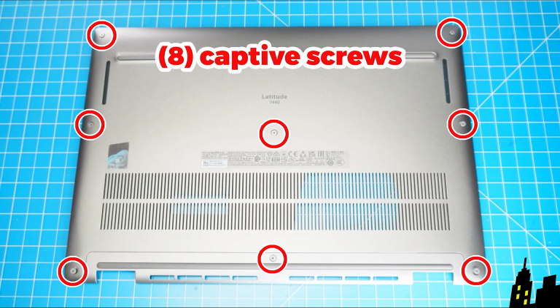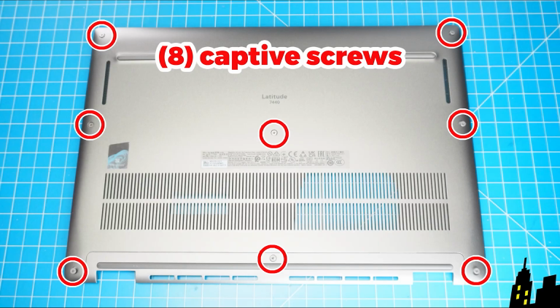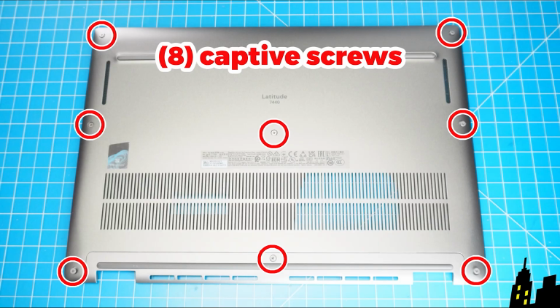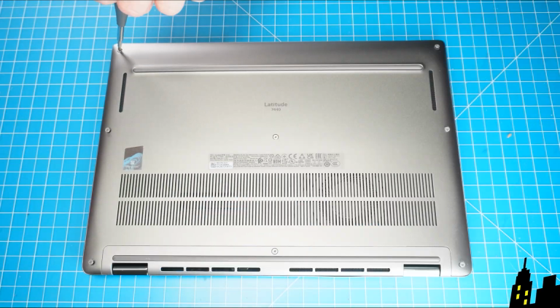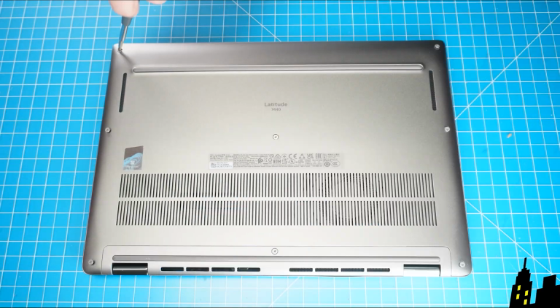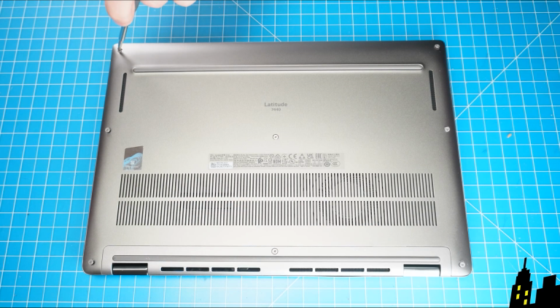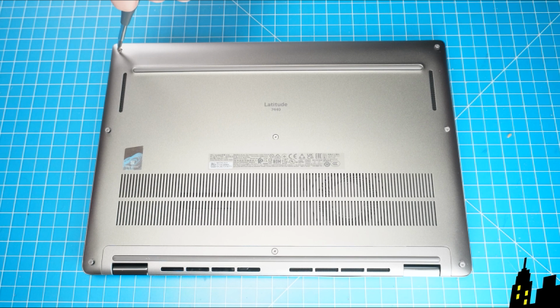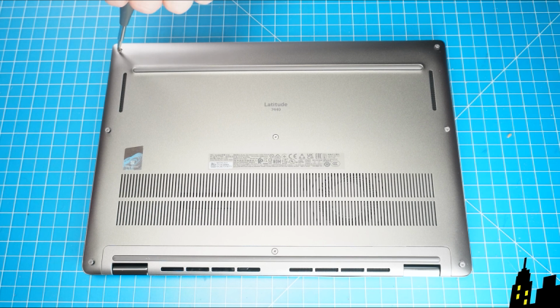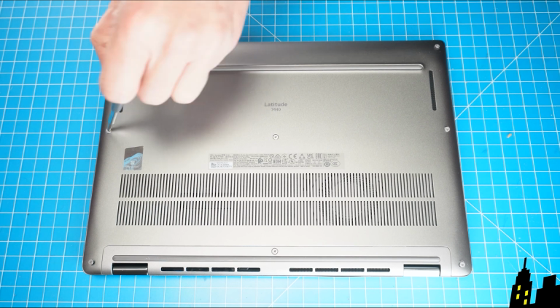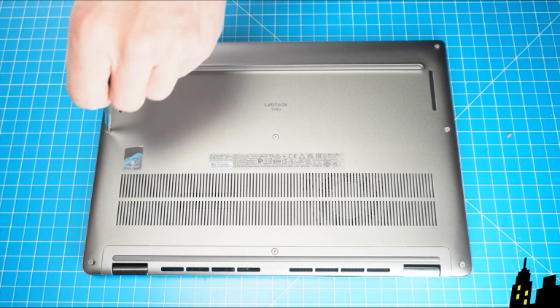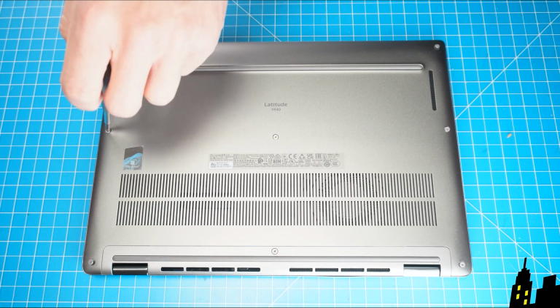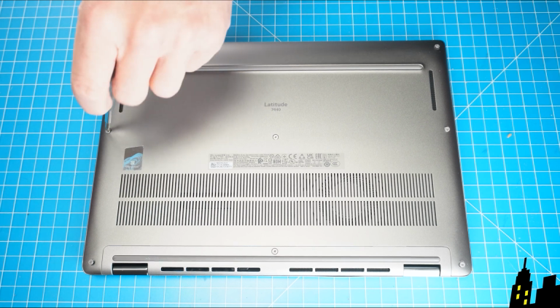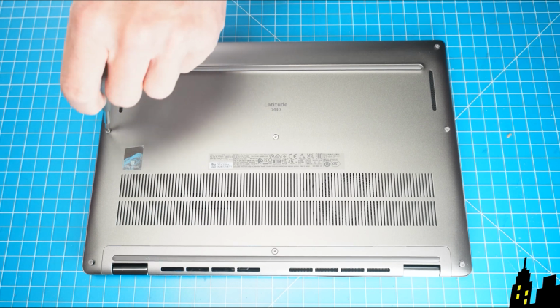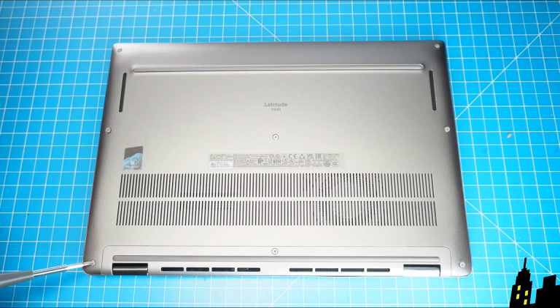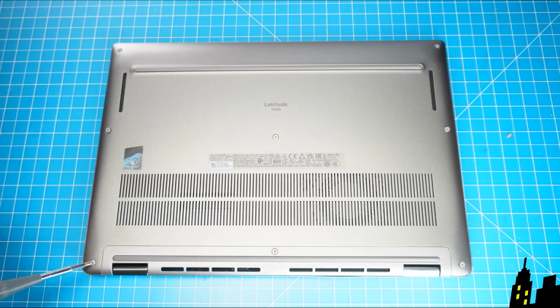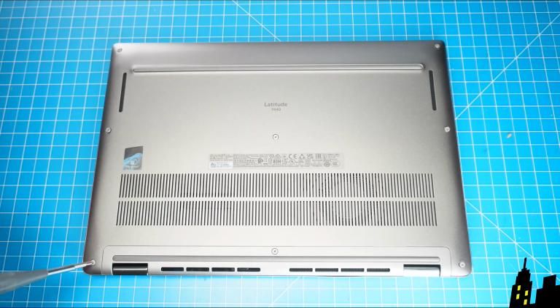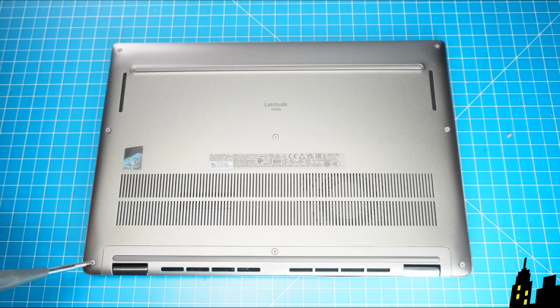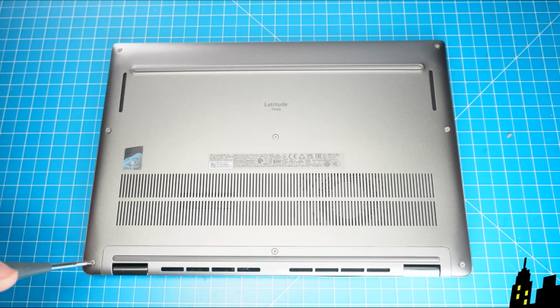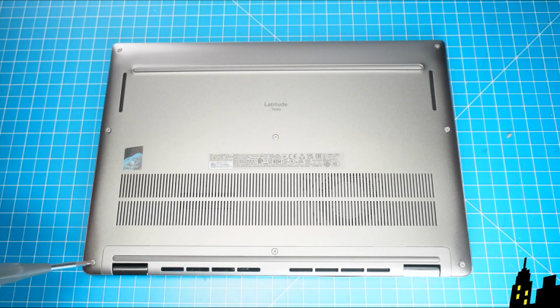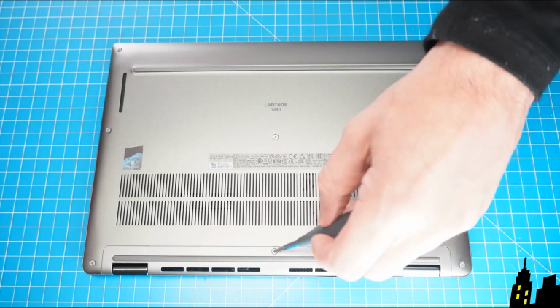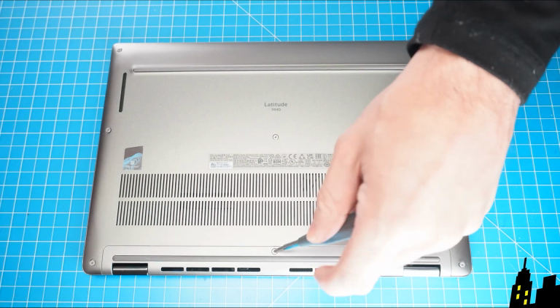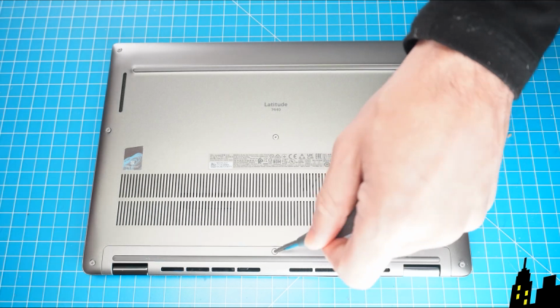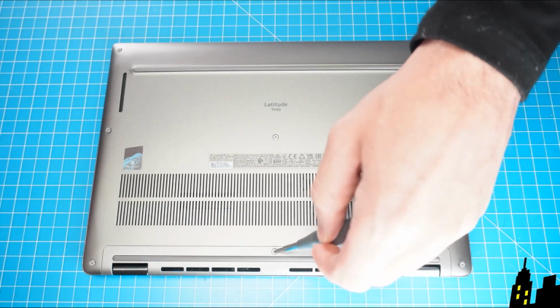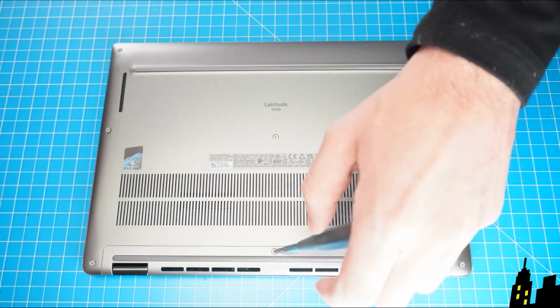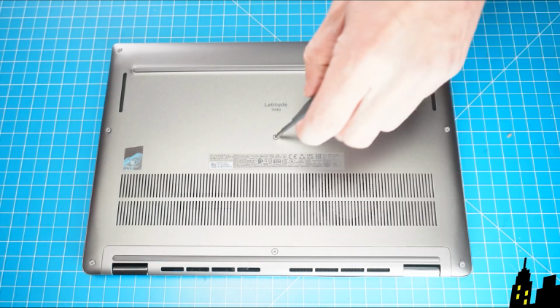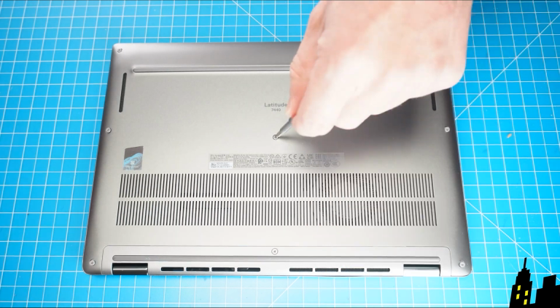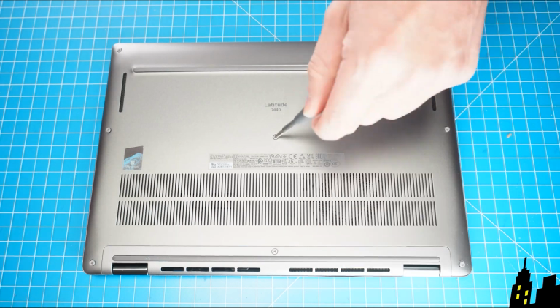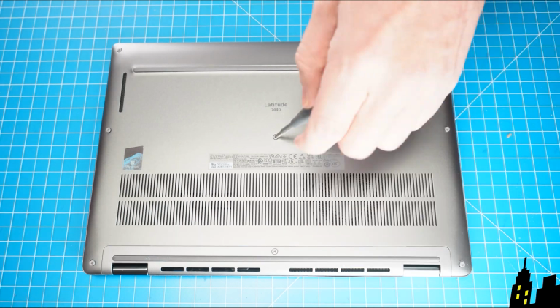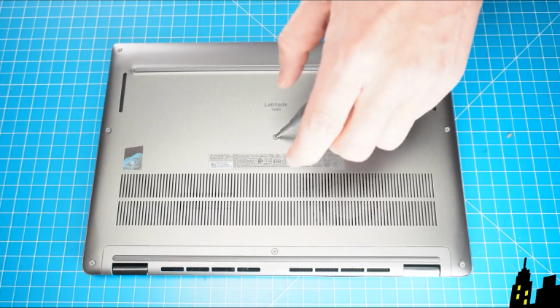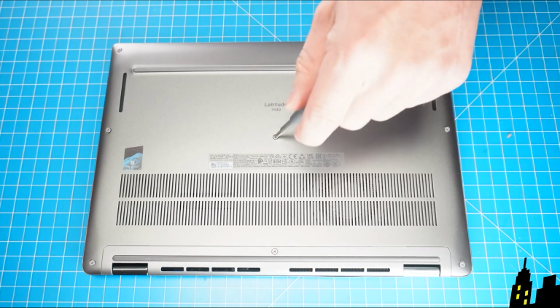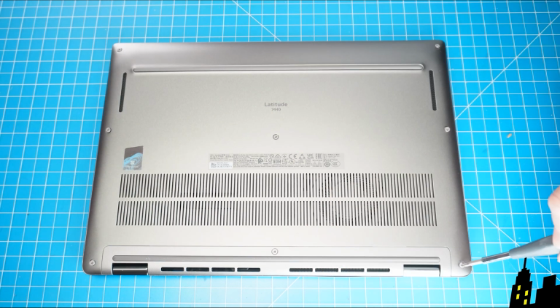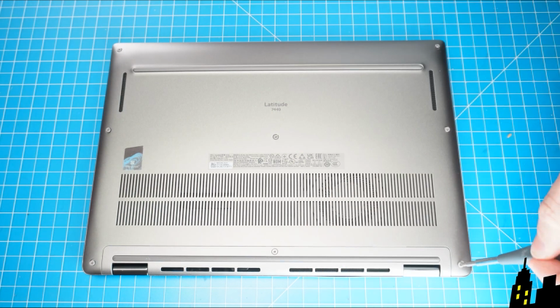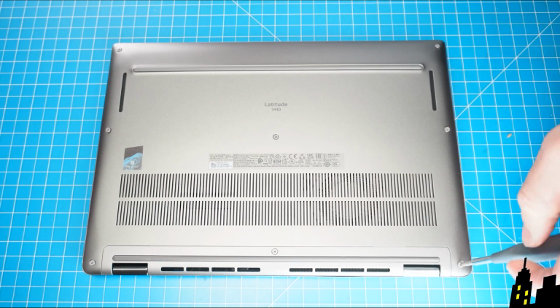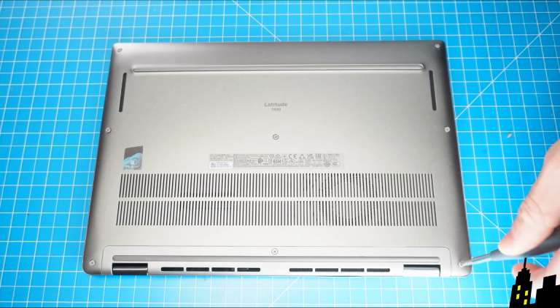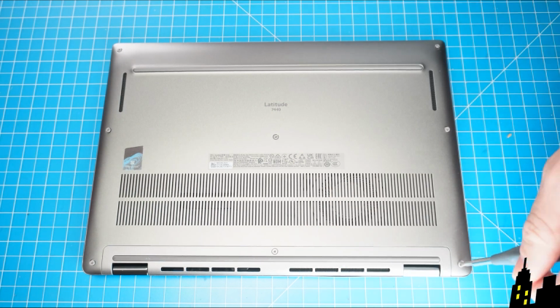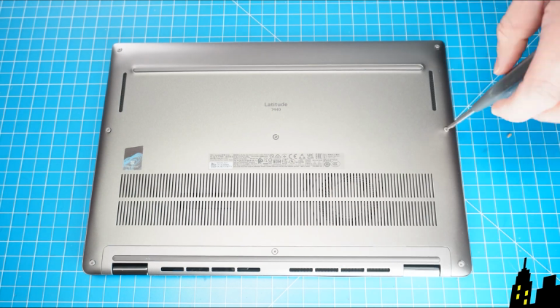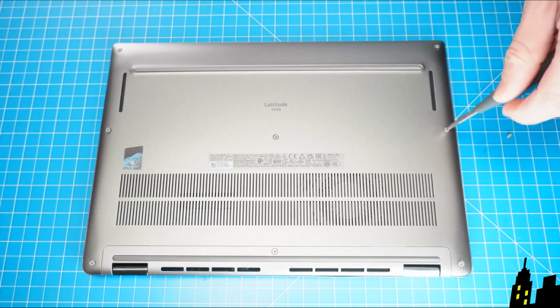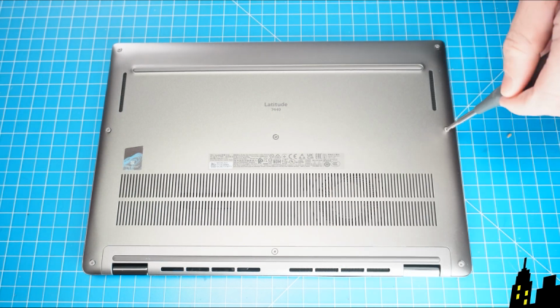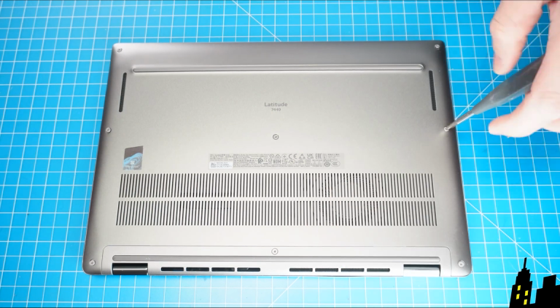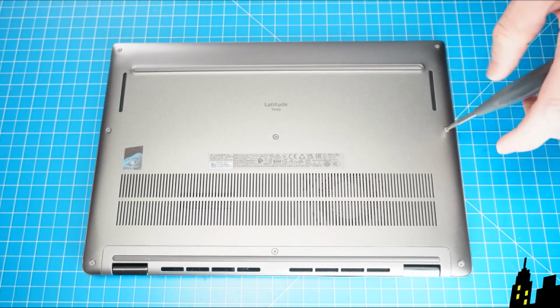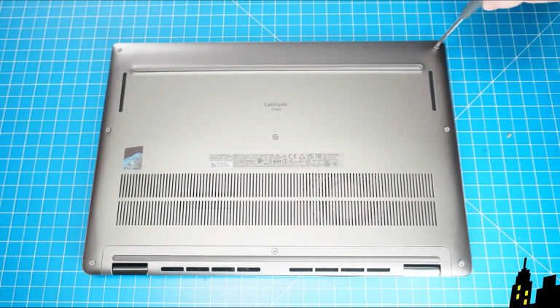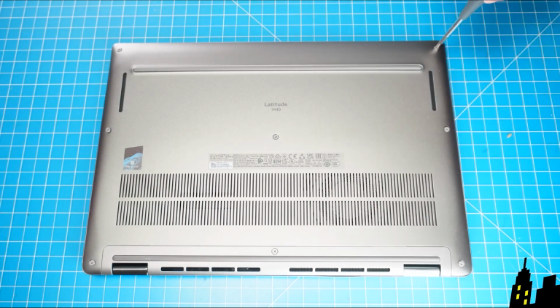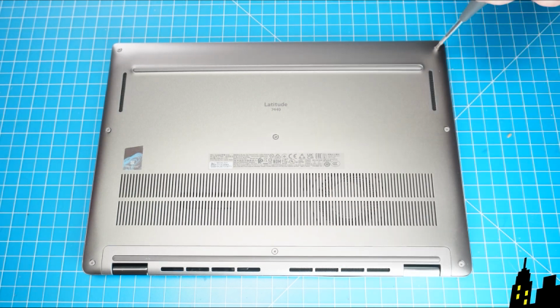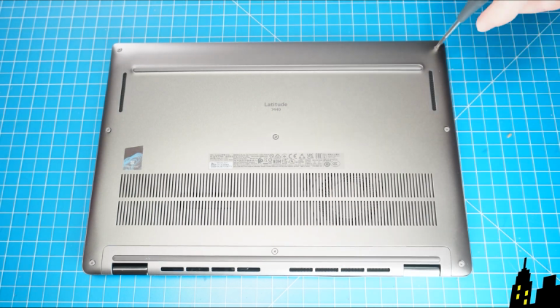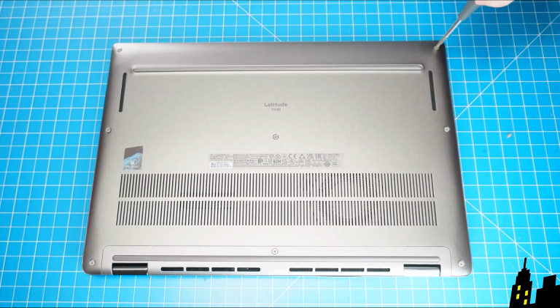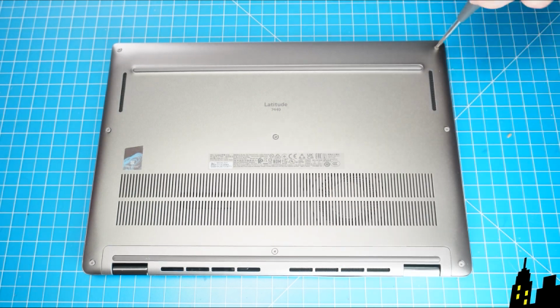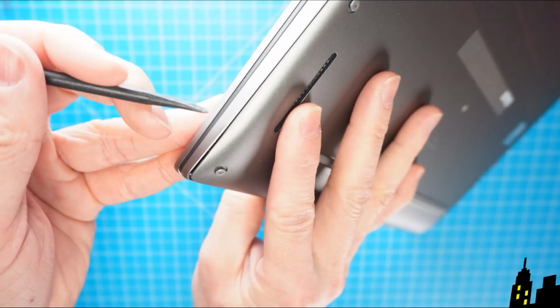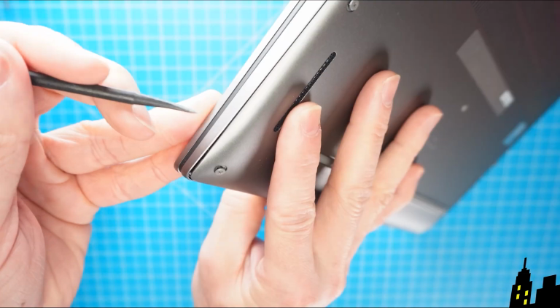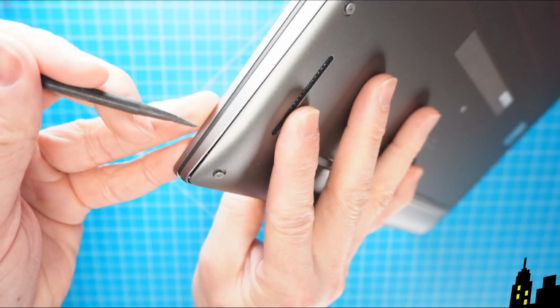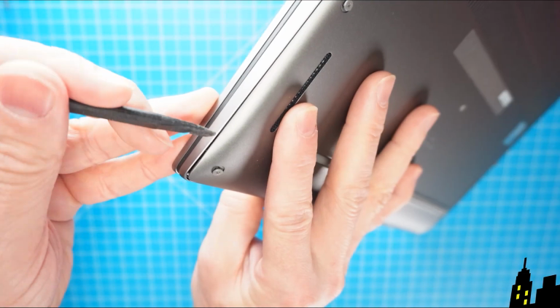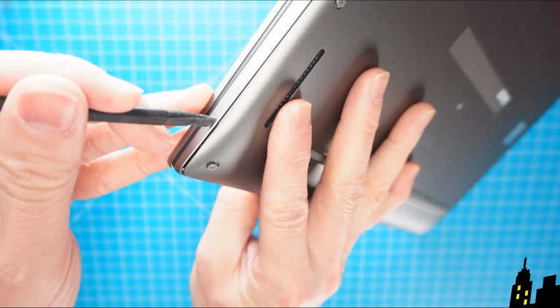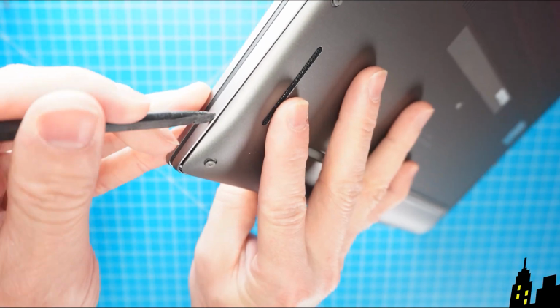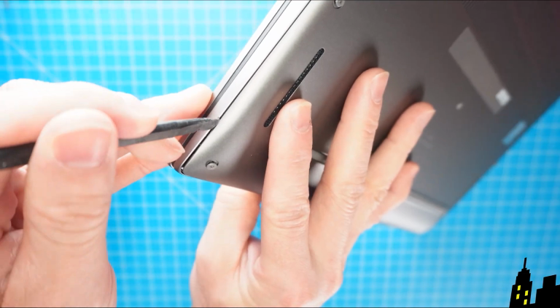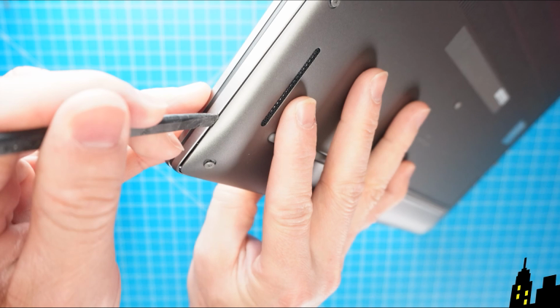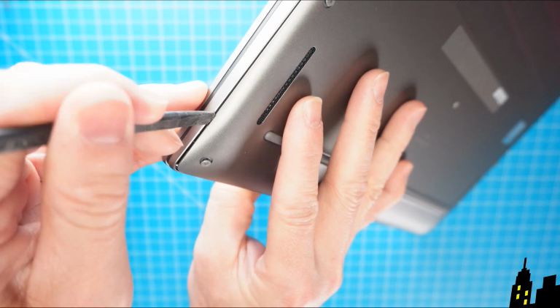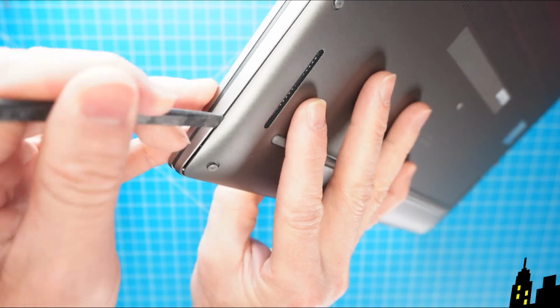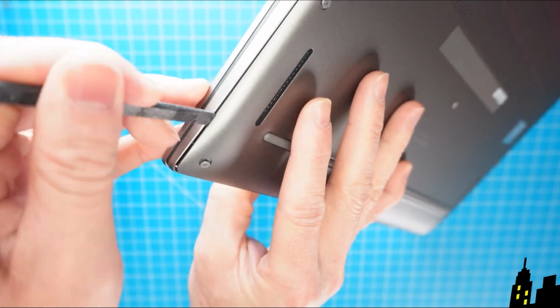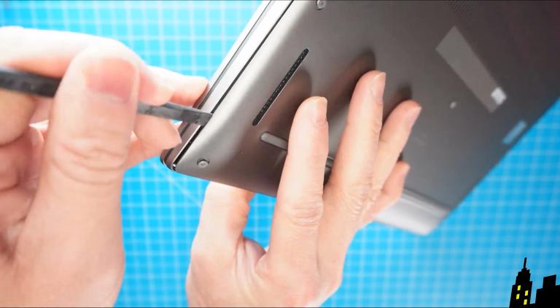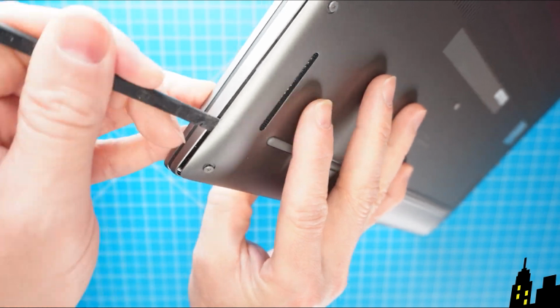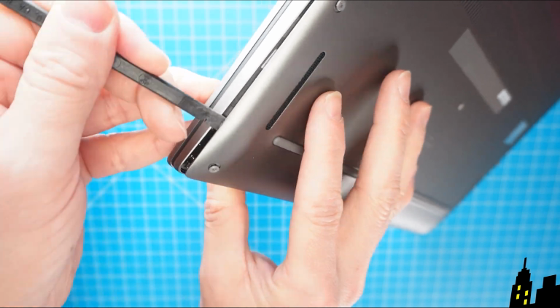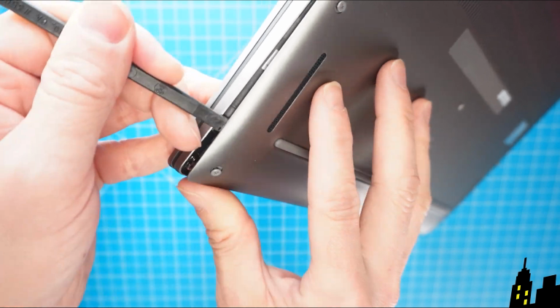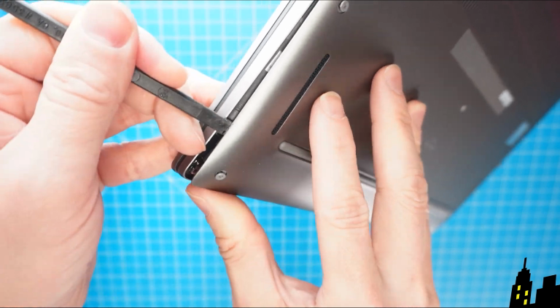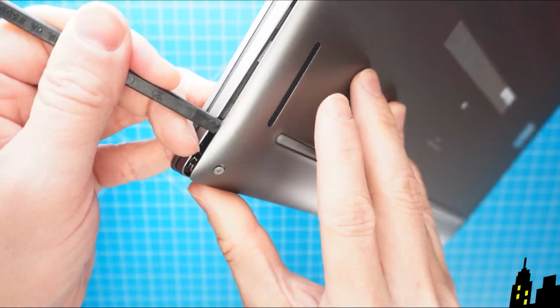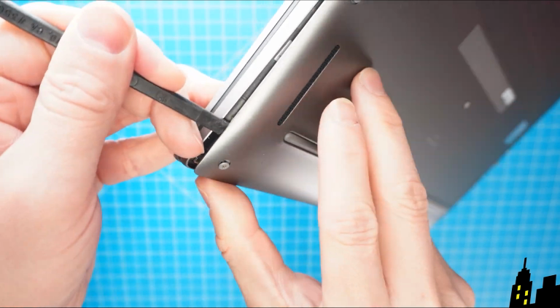The first thing that you're going to do is loosen the captive screws and then use a plastic scribe to pry apart and remove the bottom base cover.